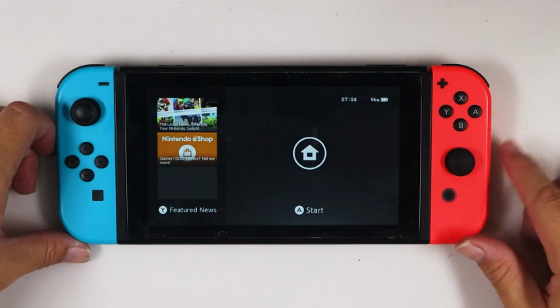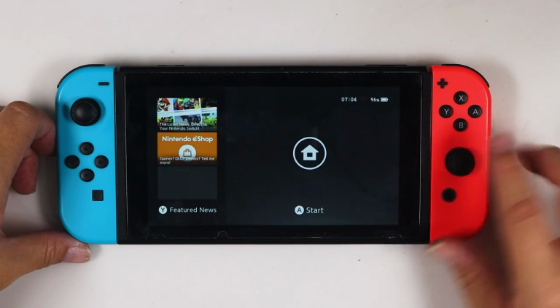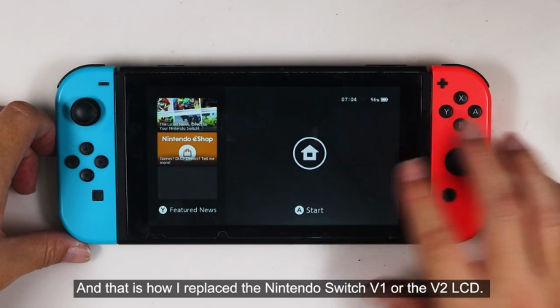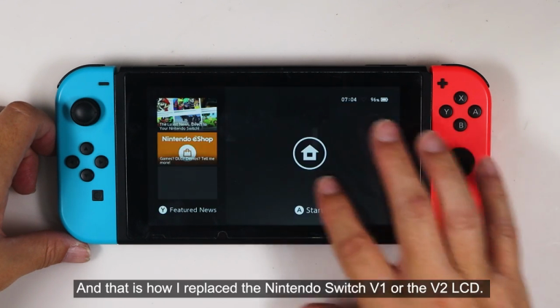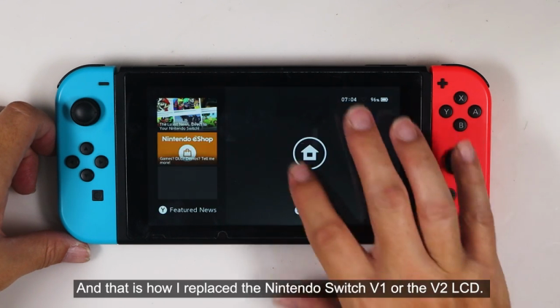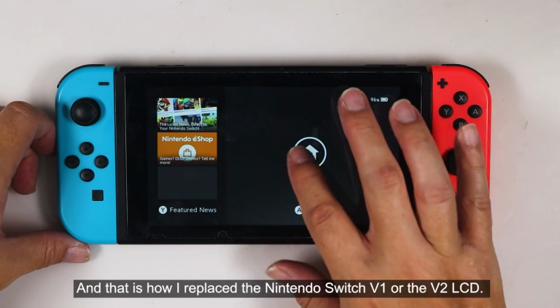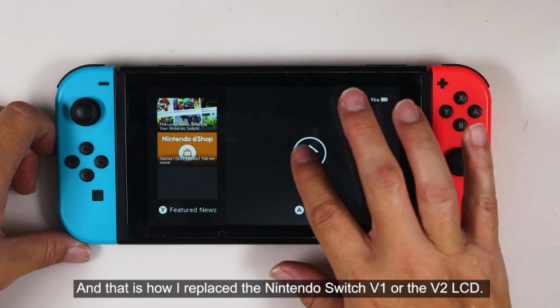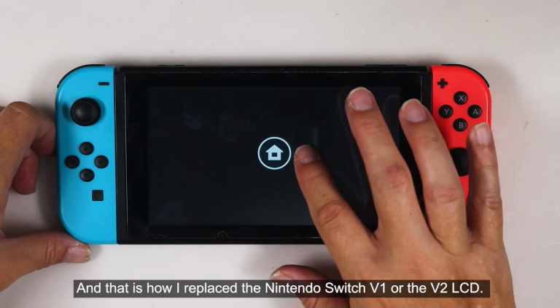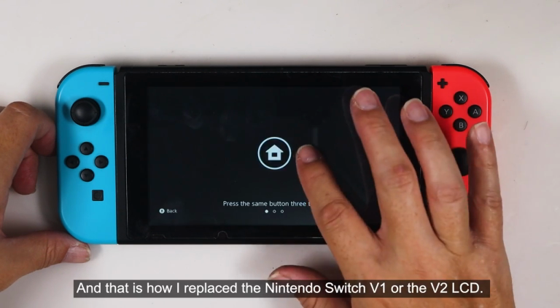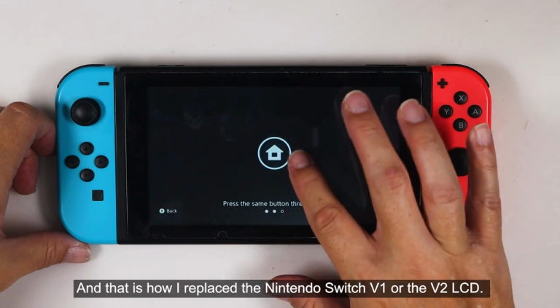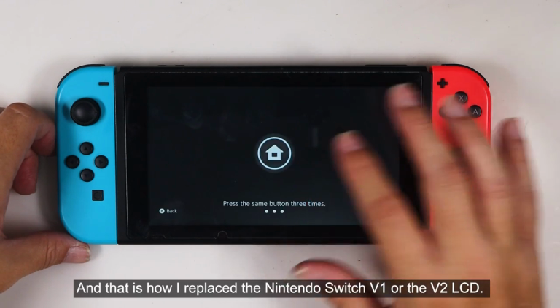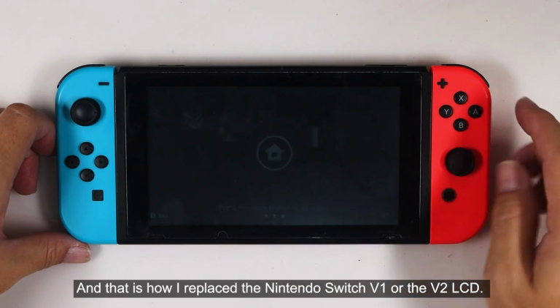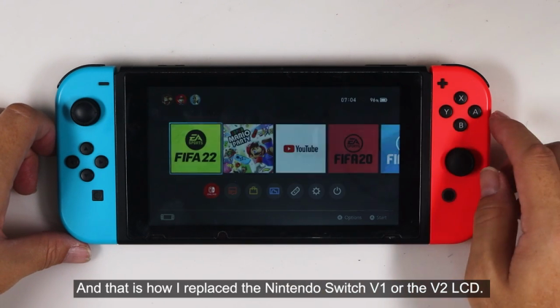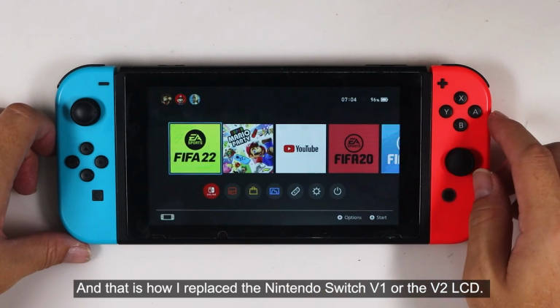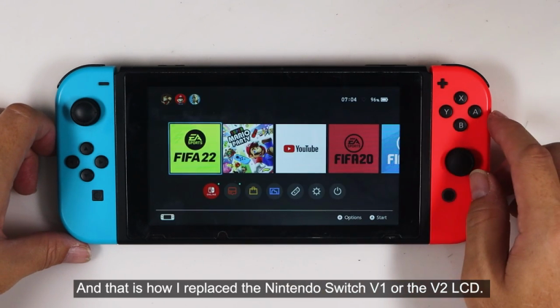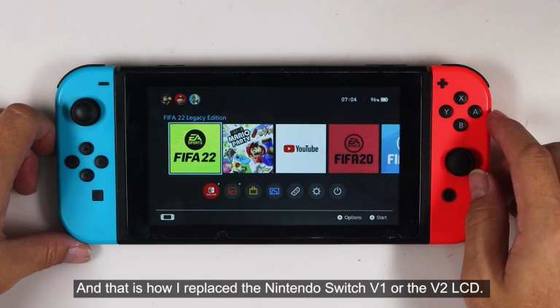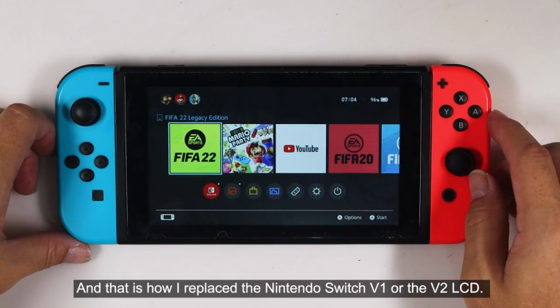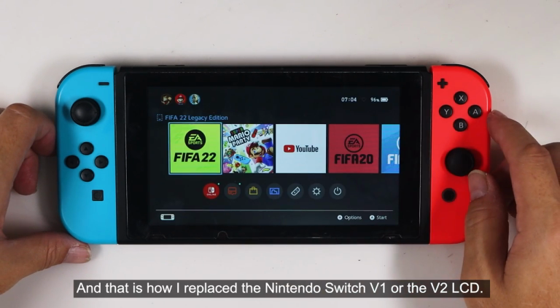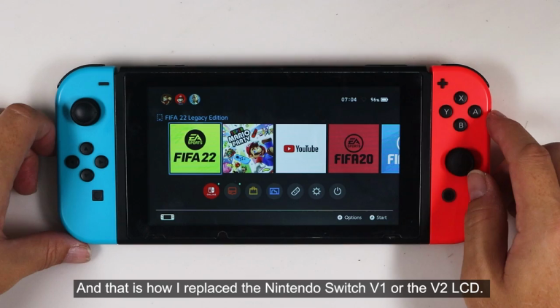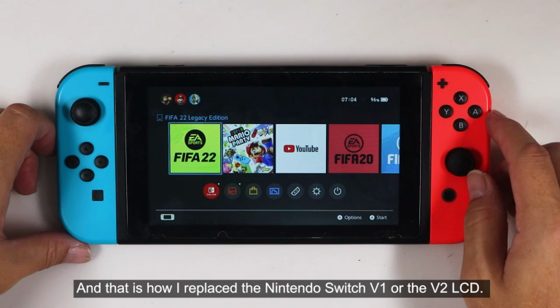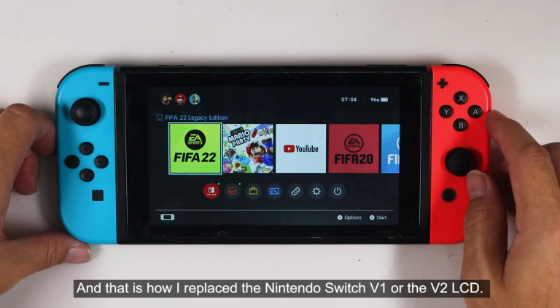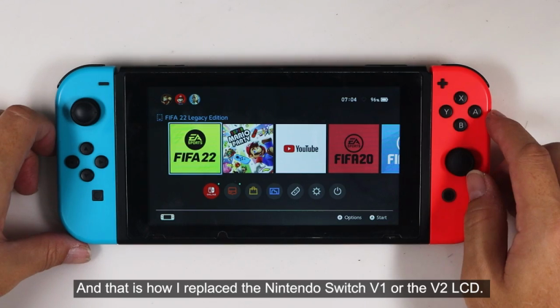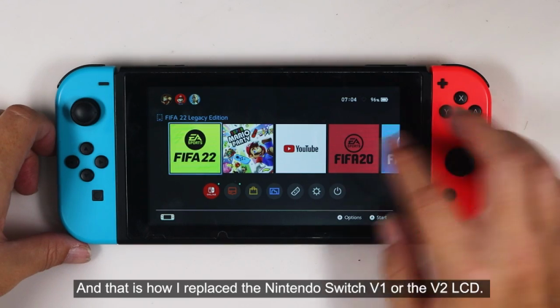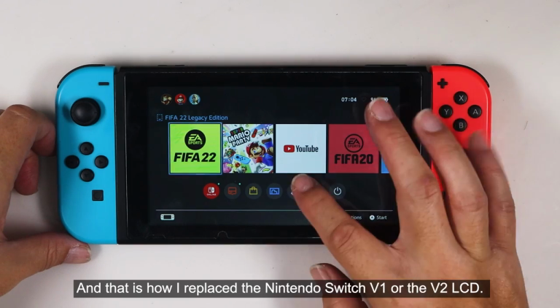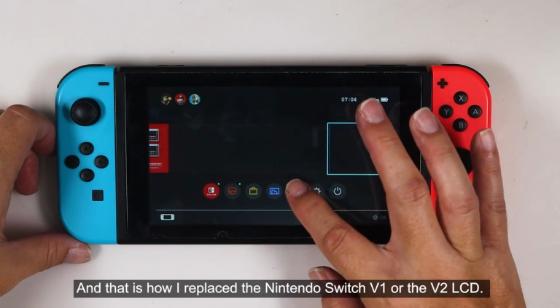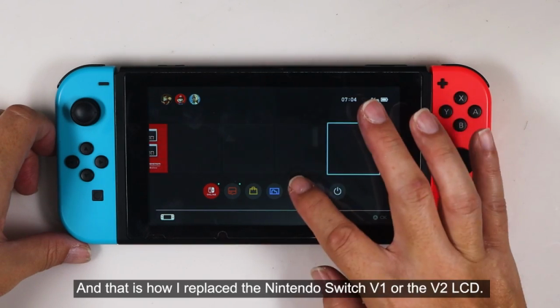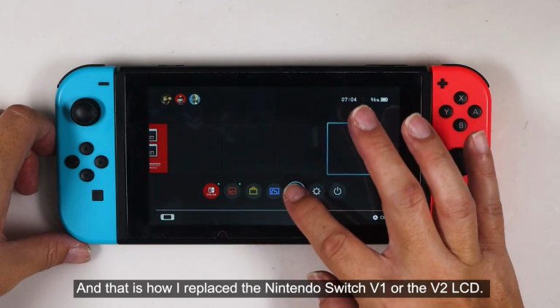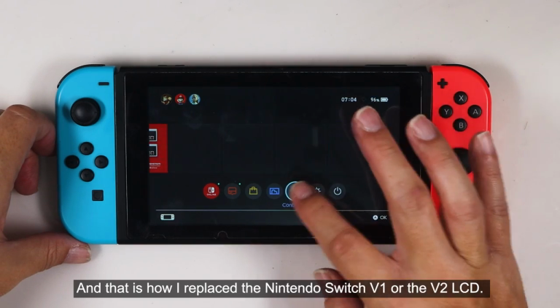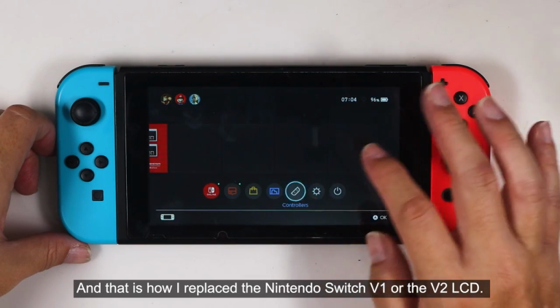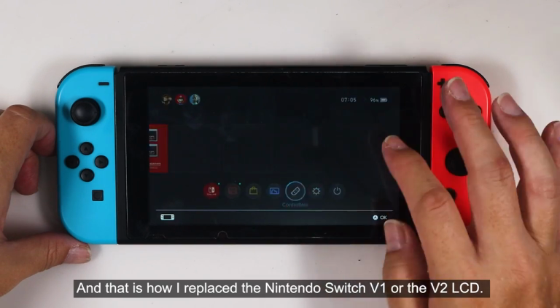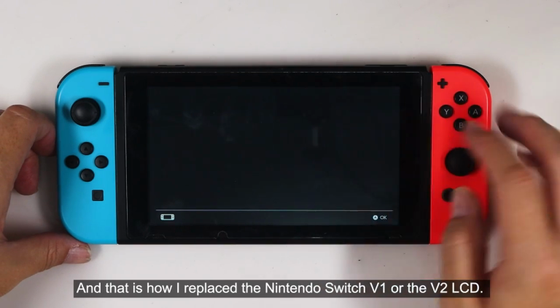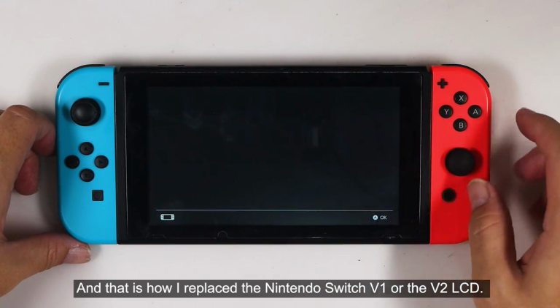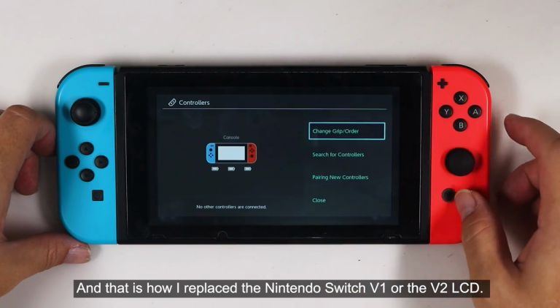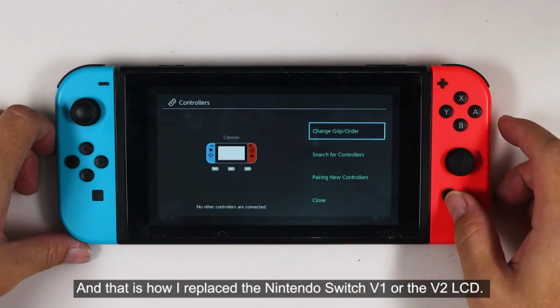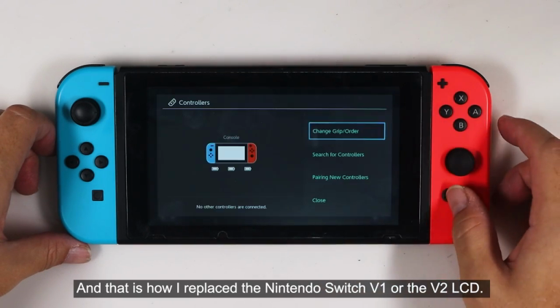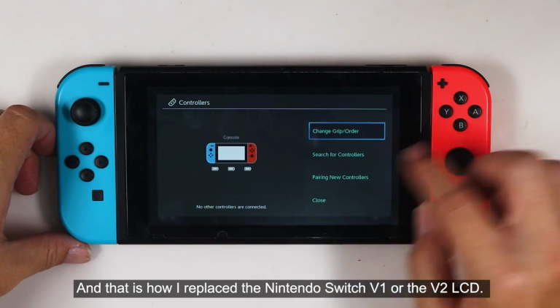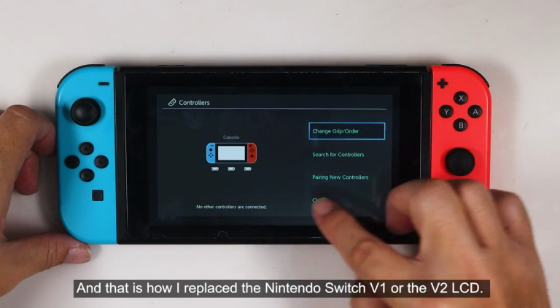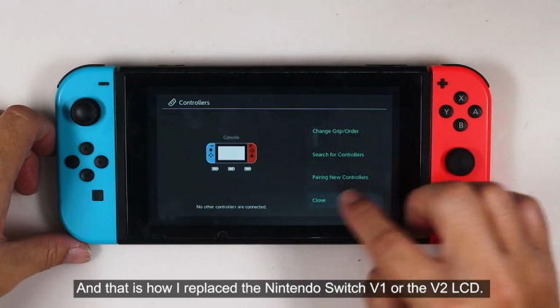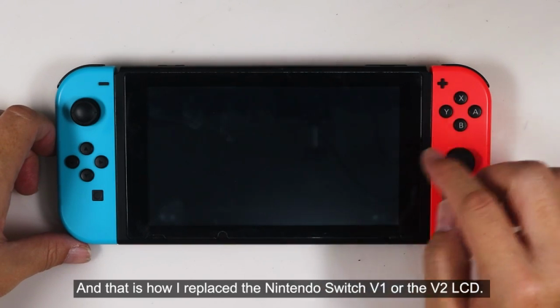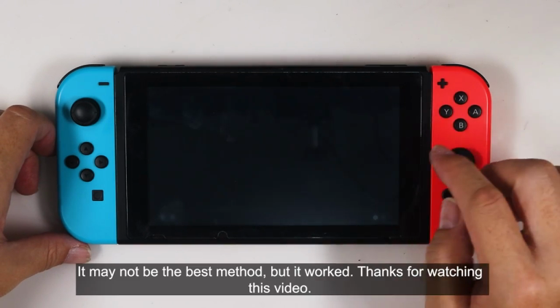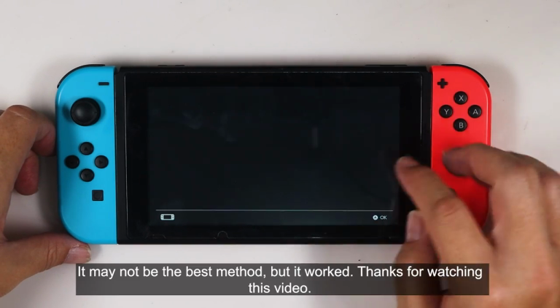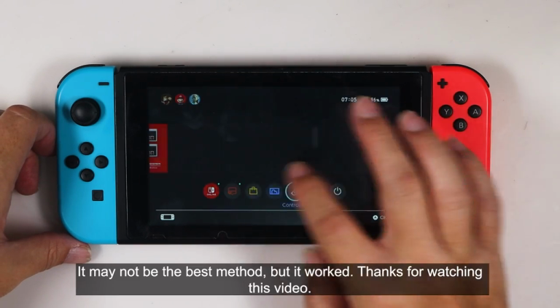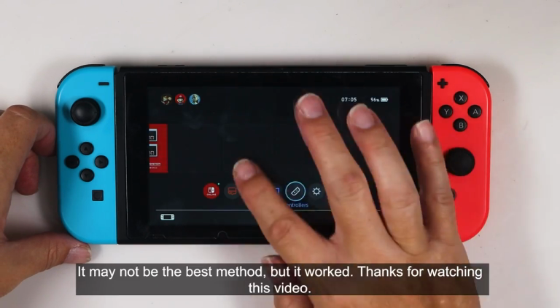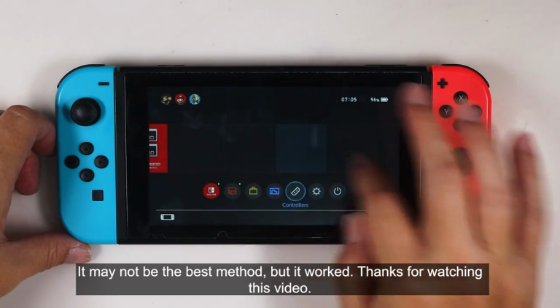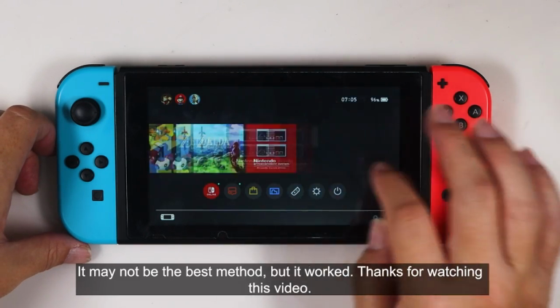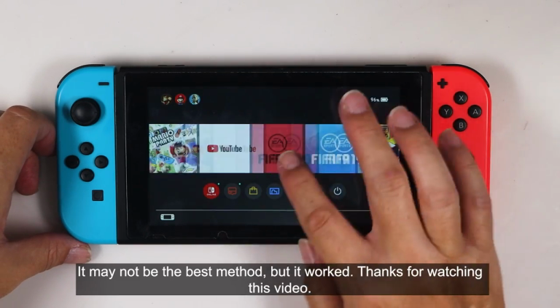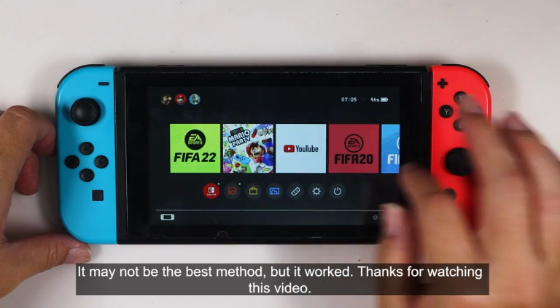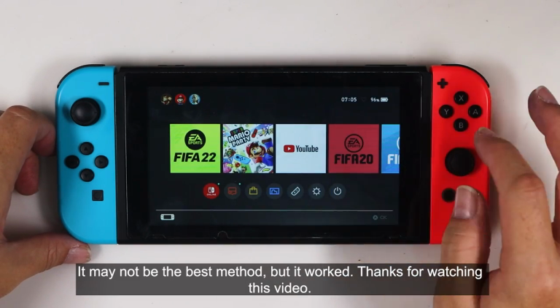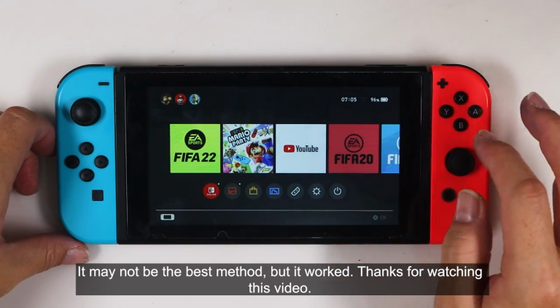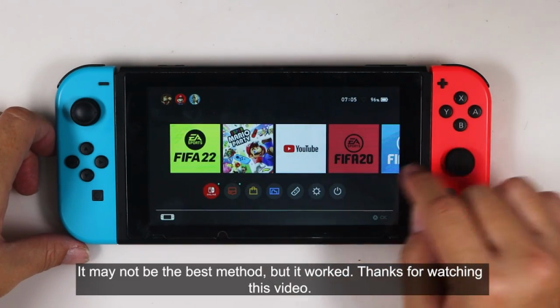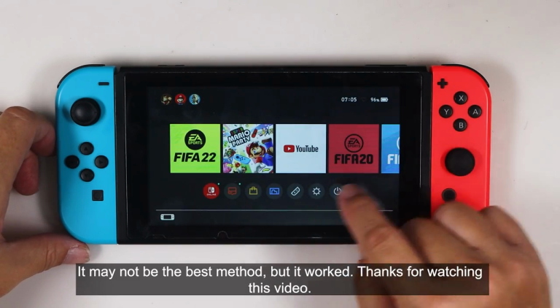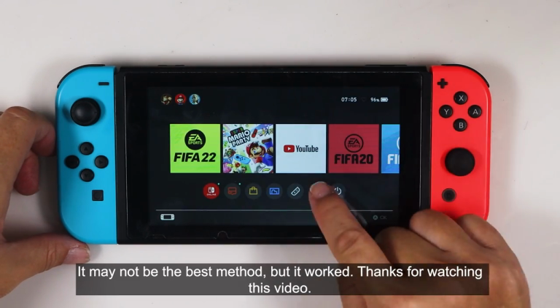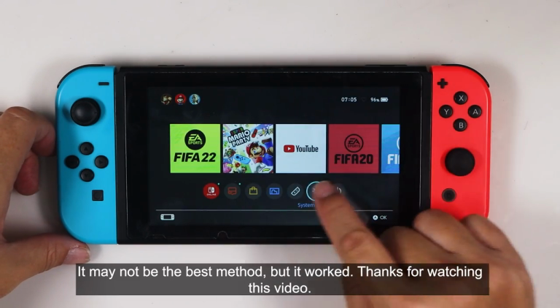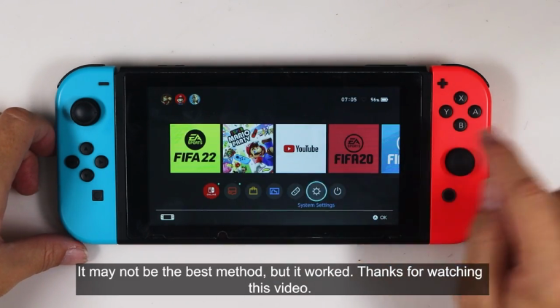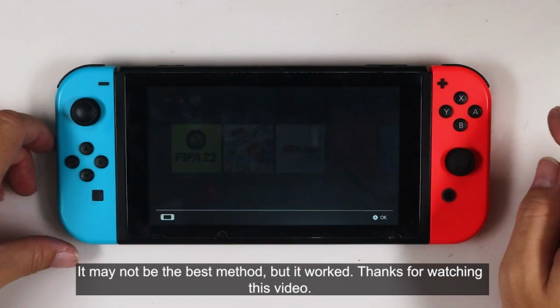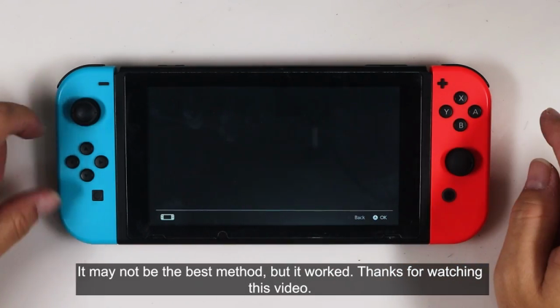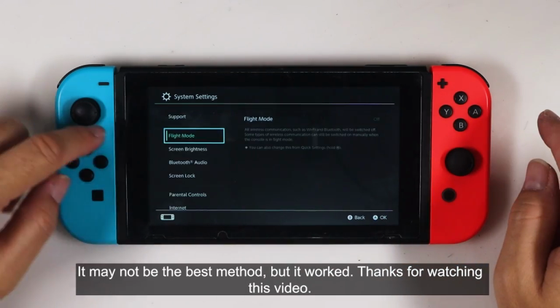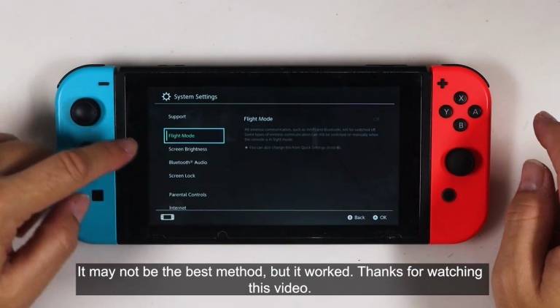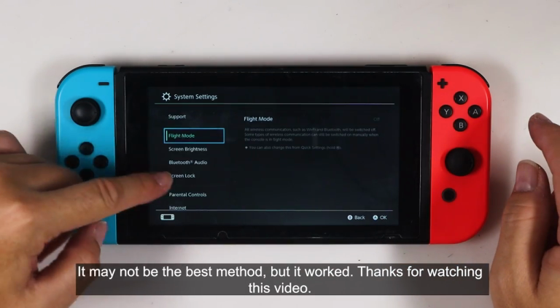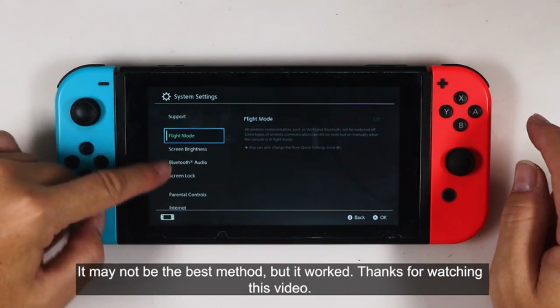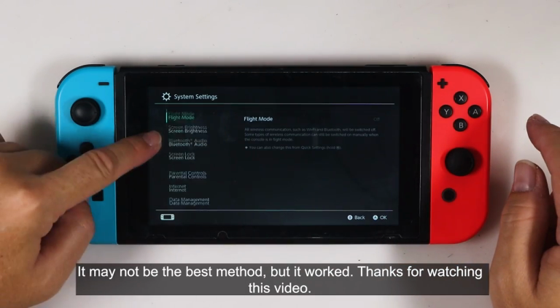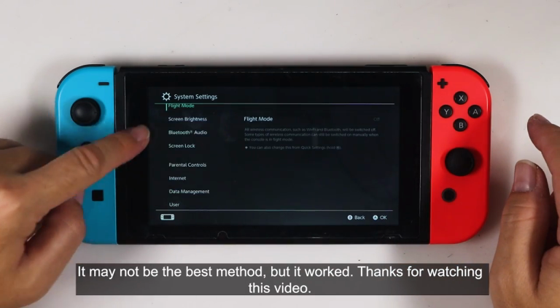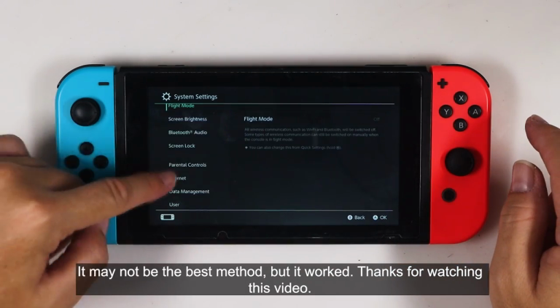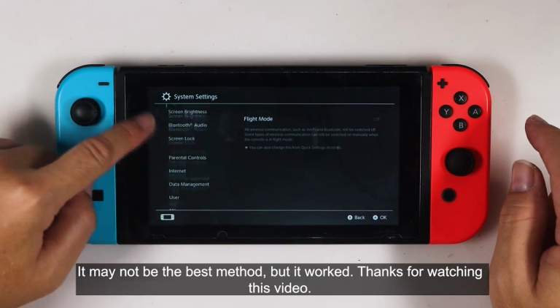And that is how I replaced the Nintendo Switch V1 or V2 LCD. It may not be the best method, but it worked.